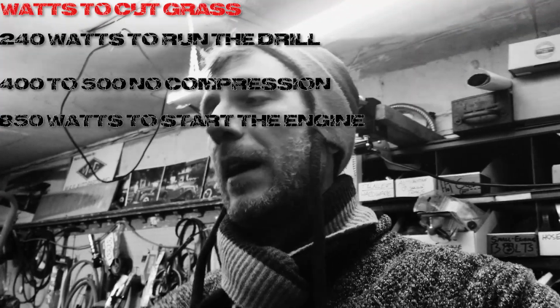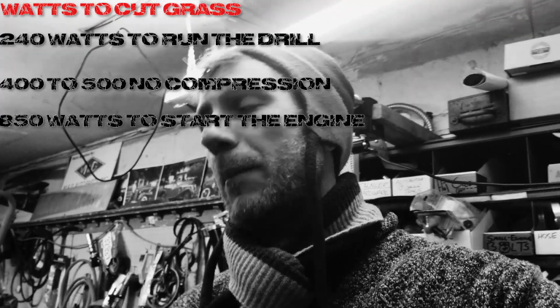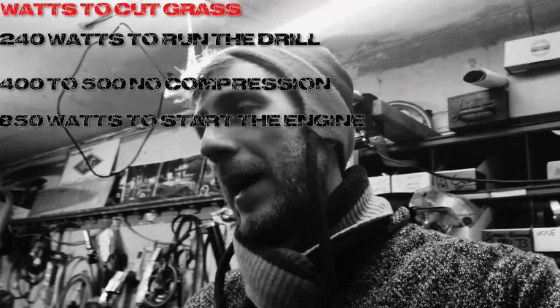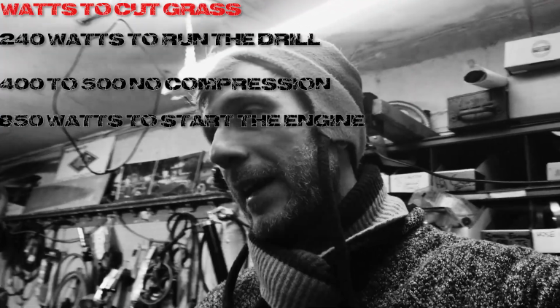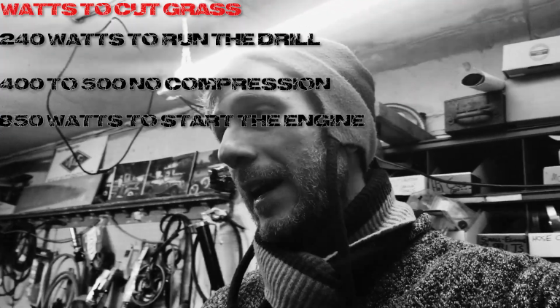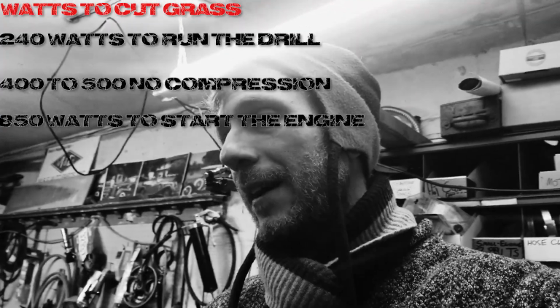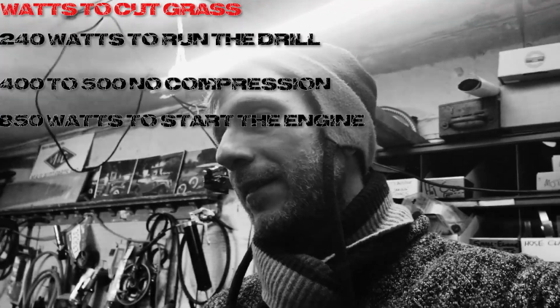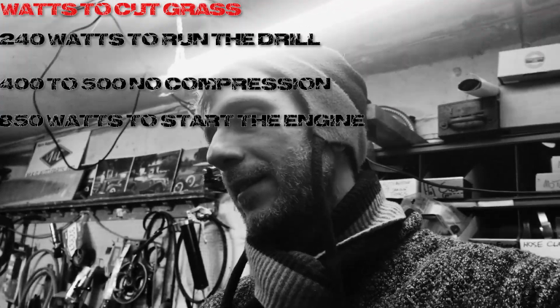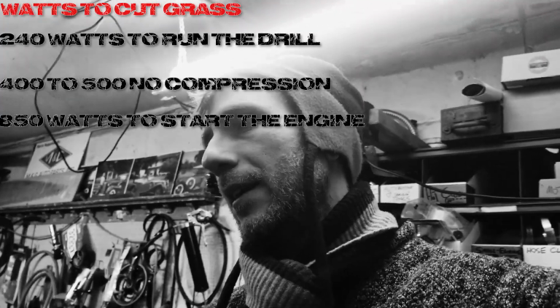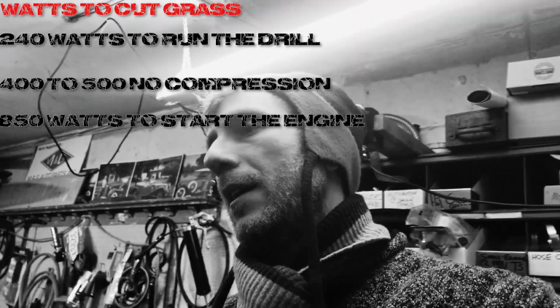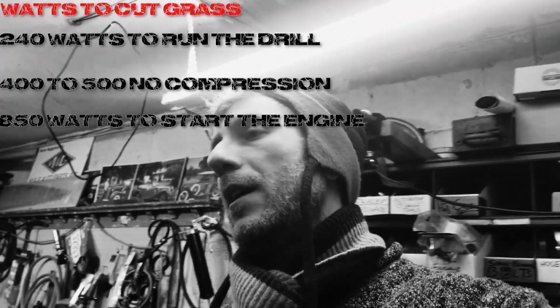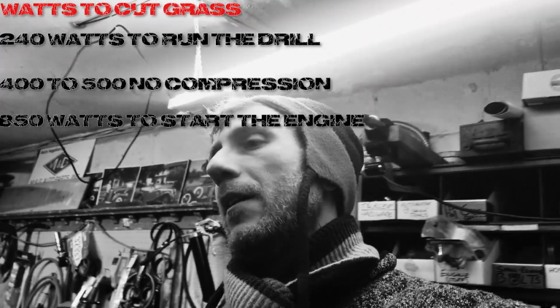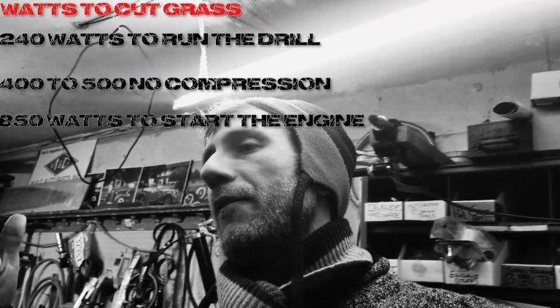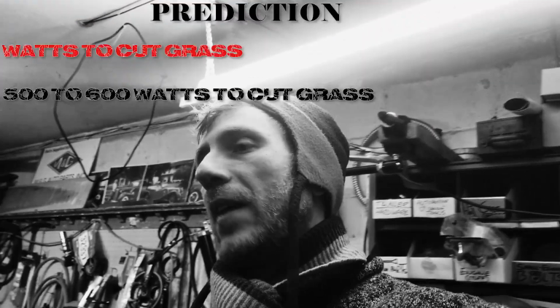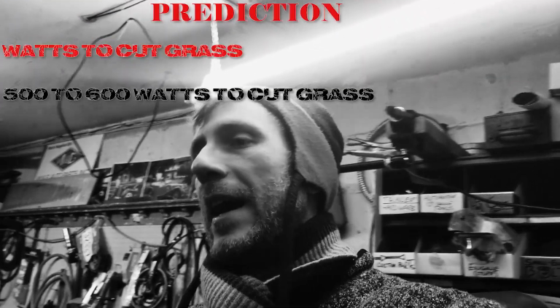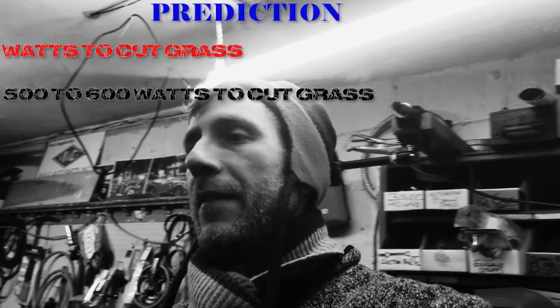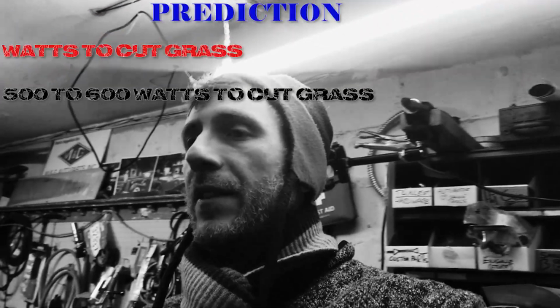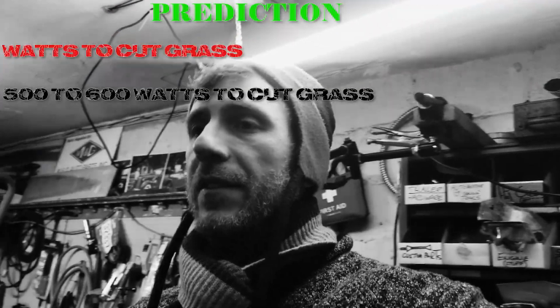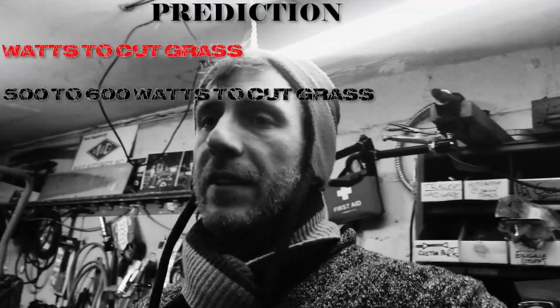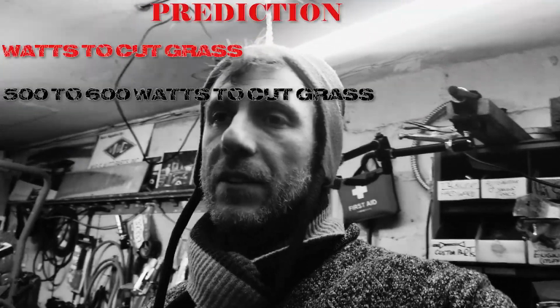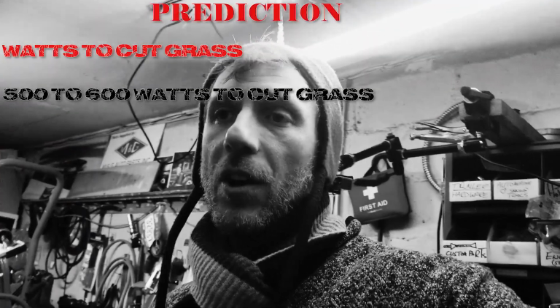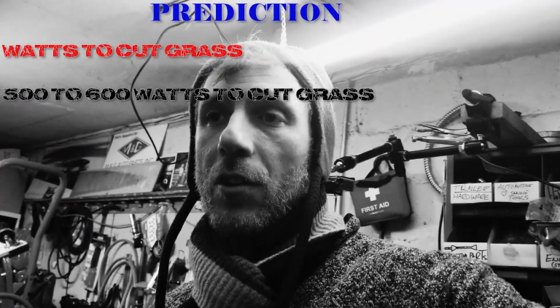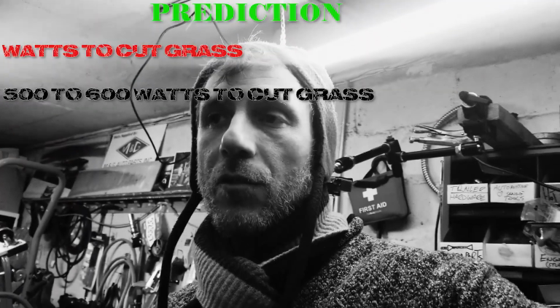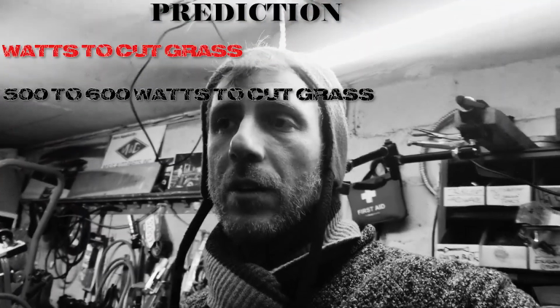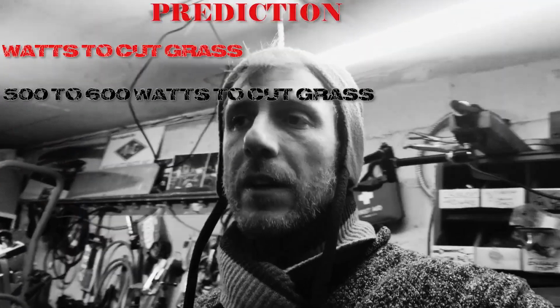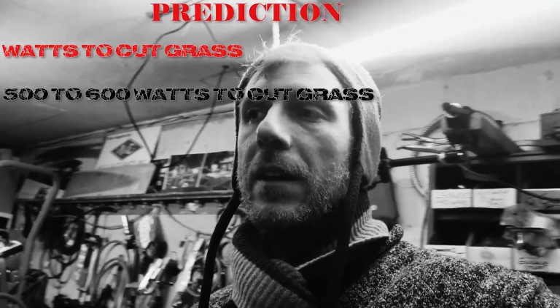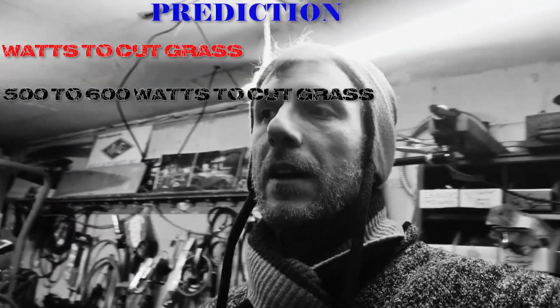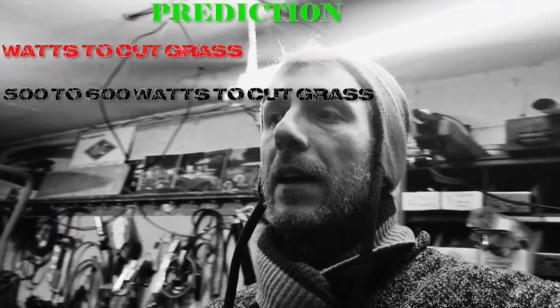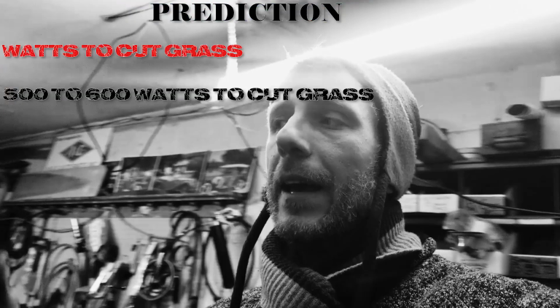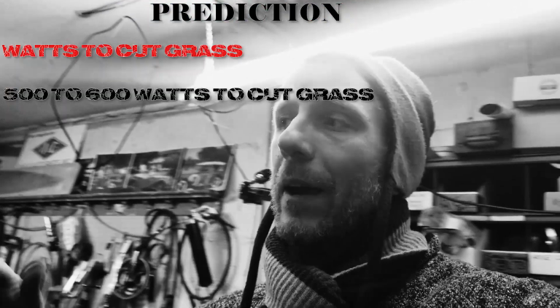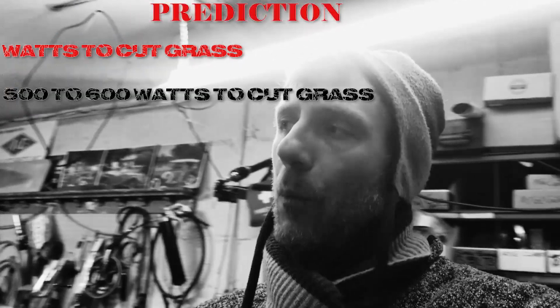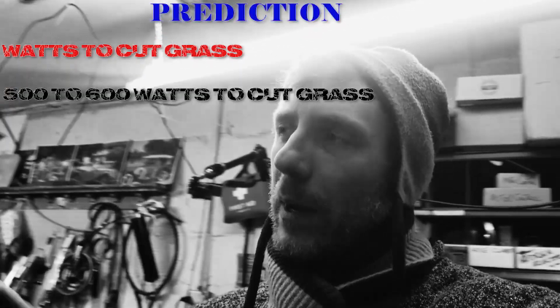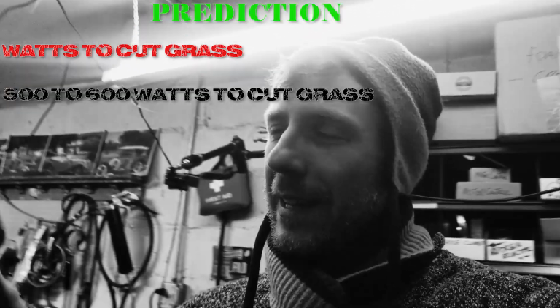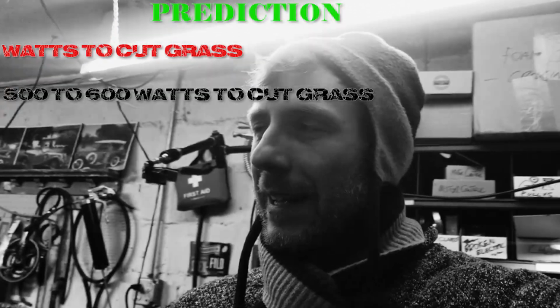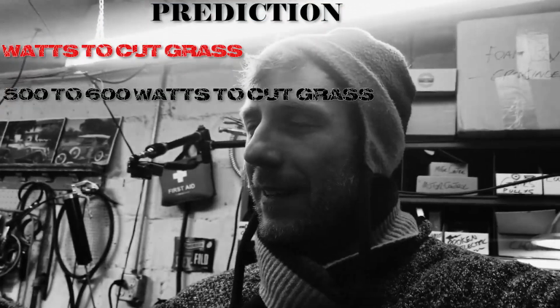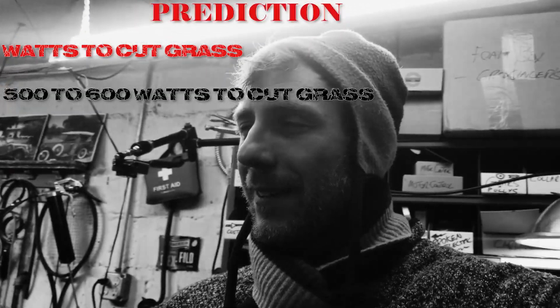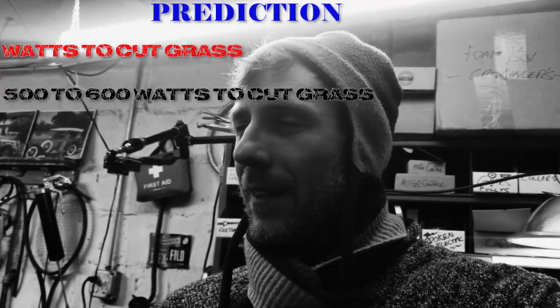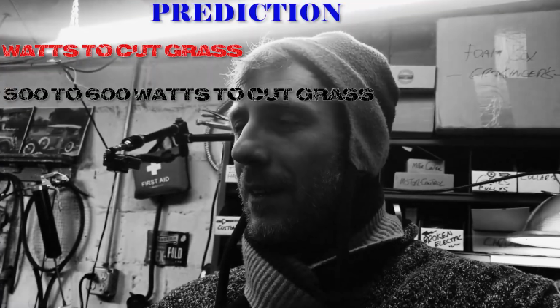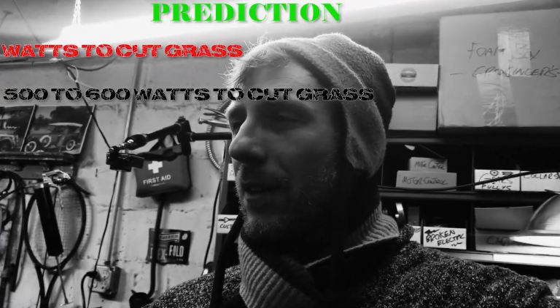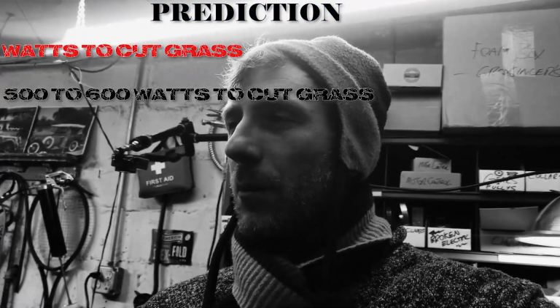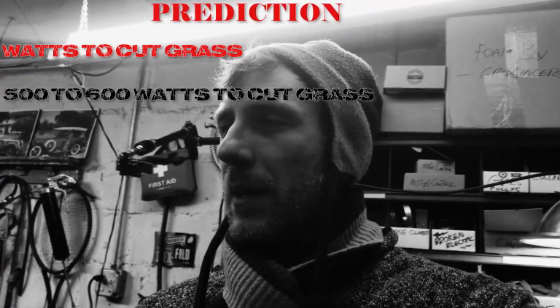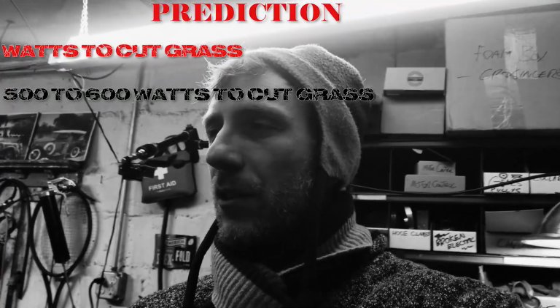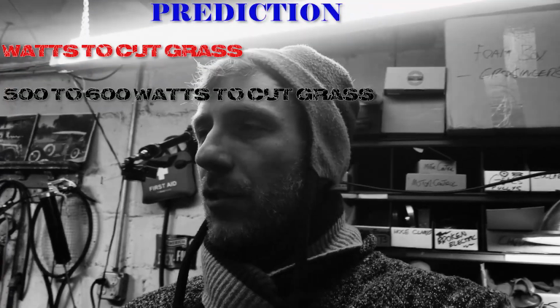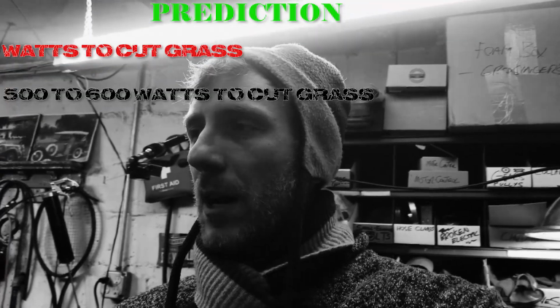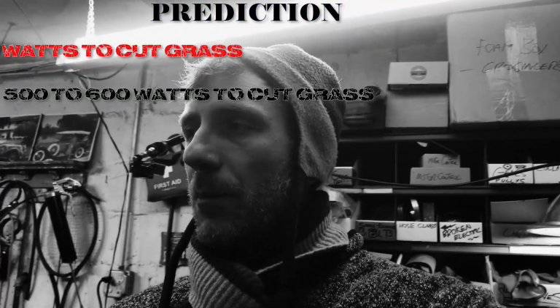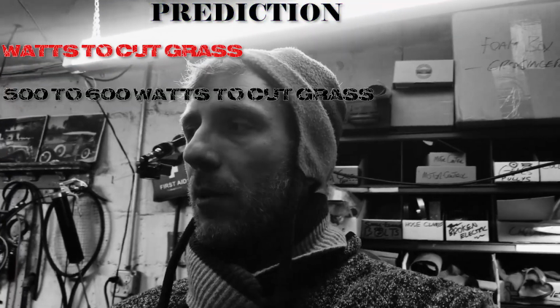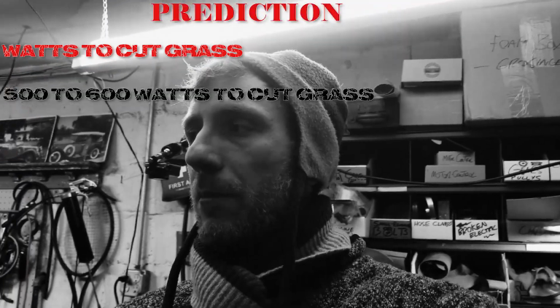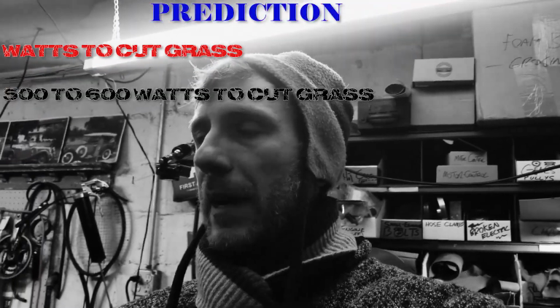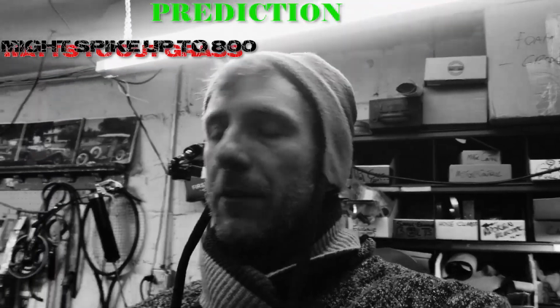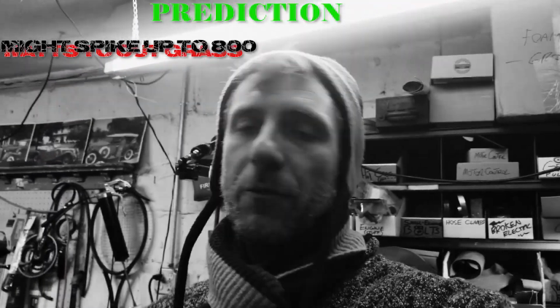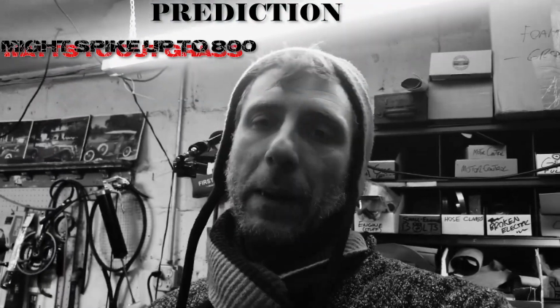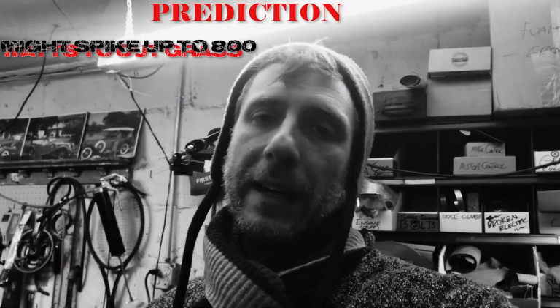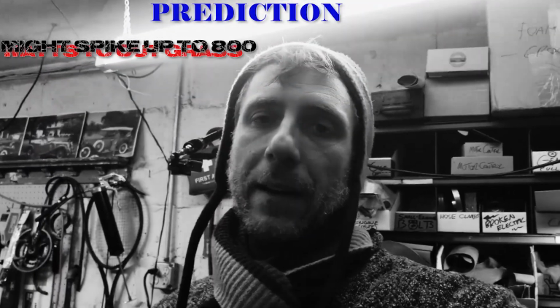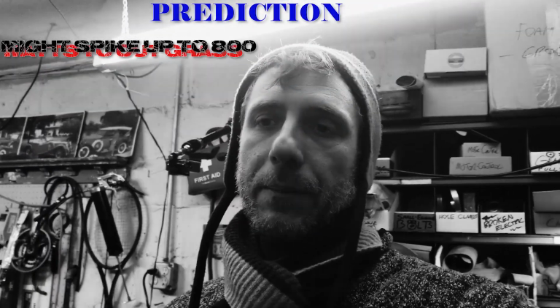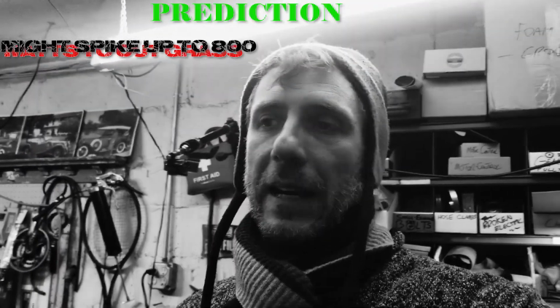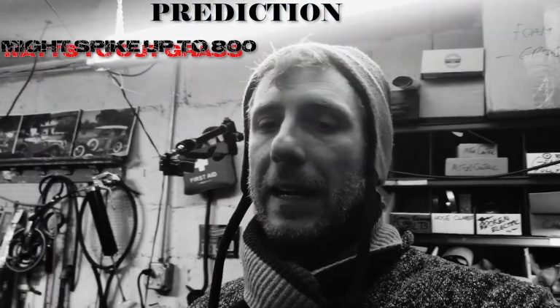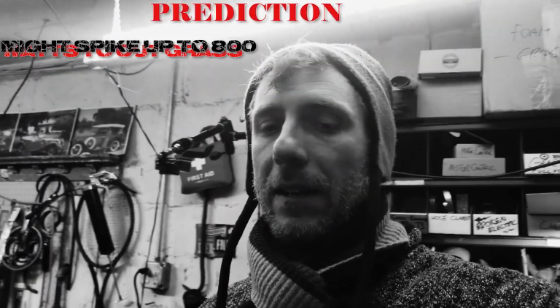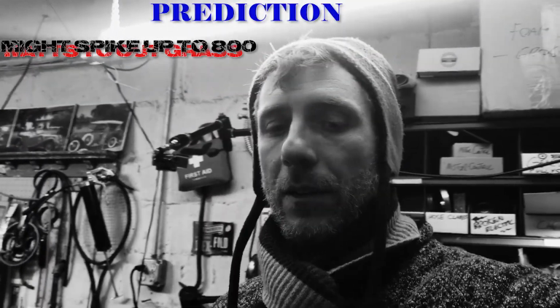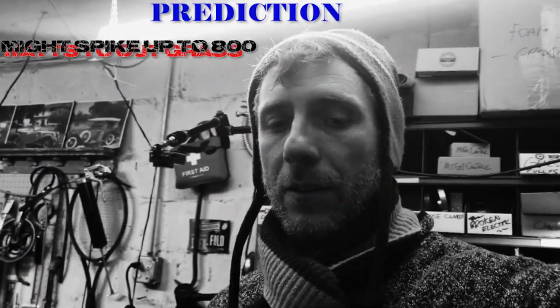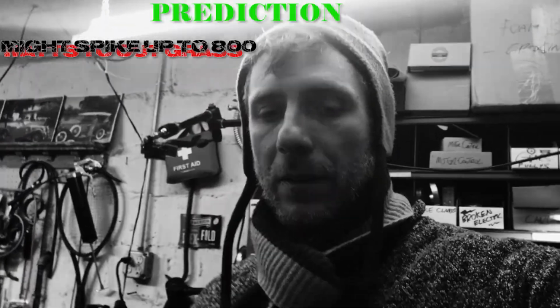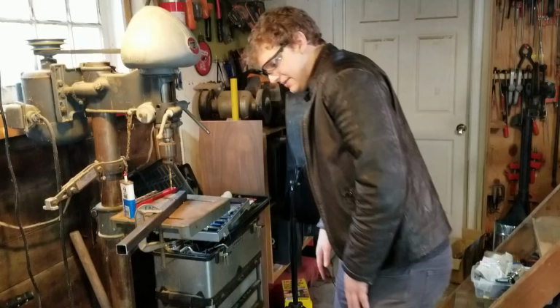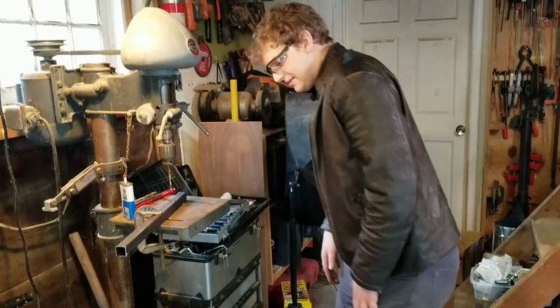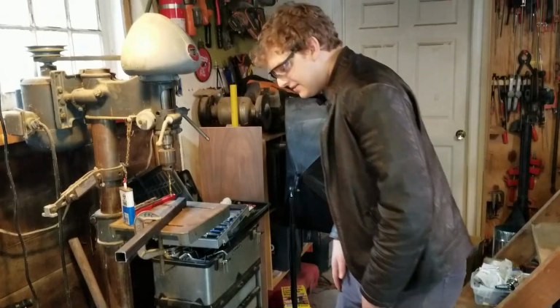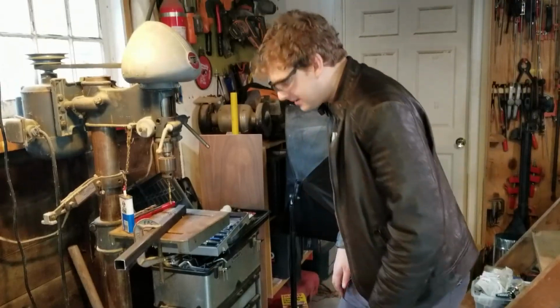My guess: 500 to 600 watts. And when it gets in a little bit of trouble, it might spike up to 800.